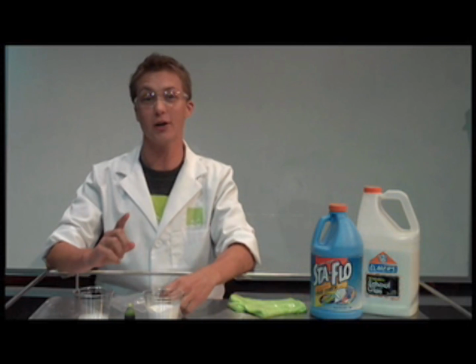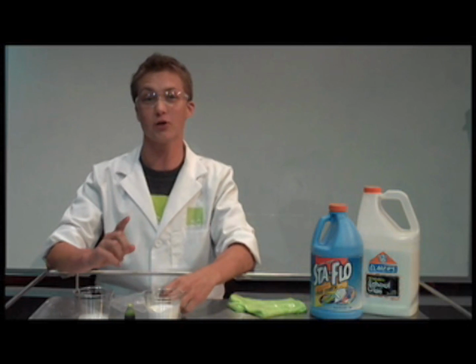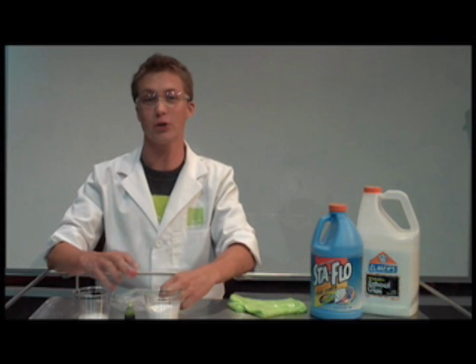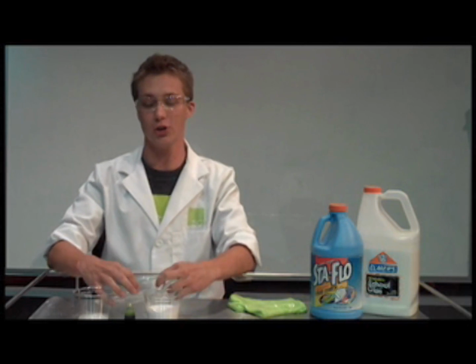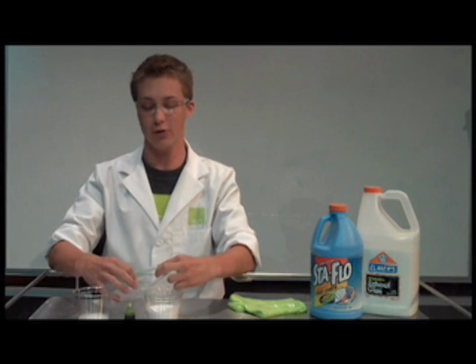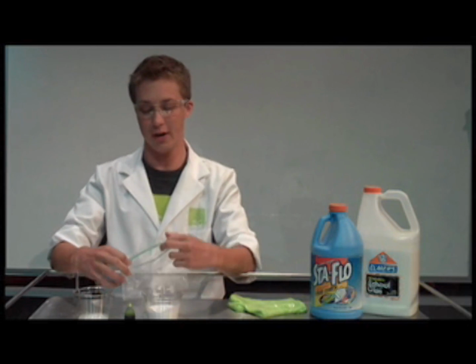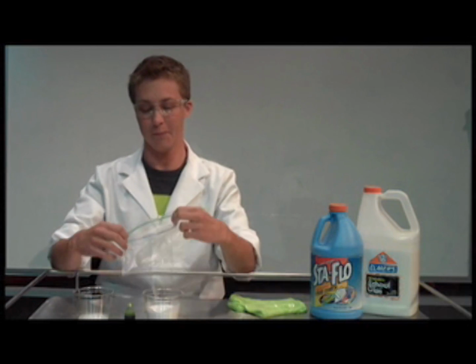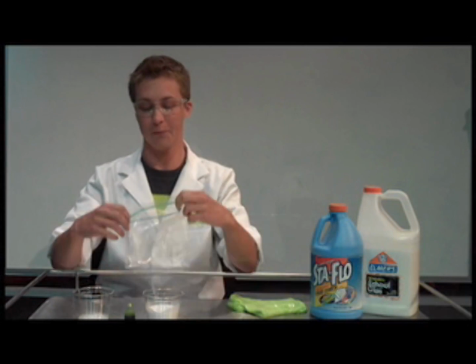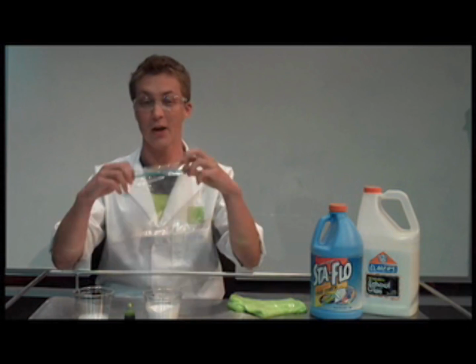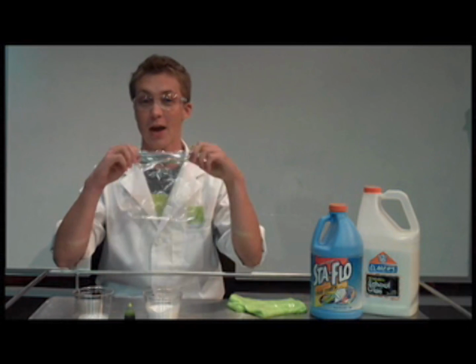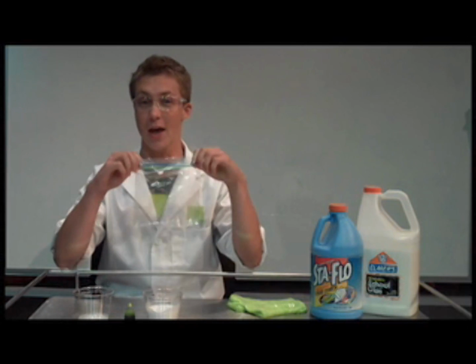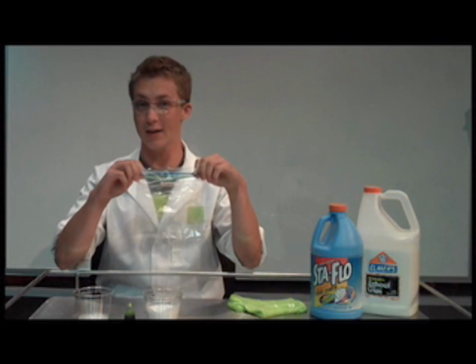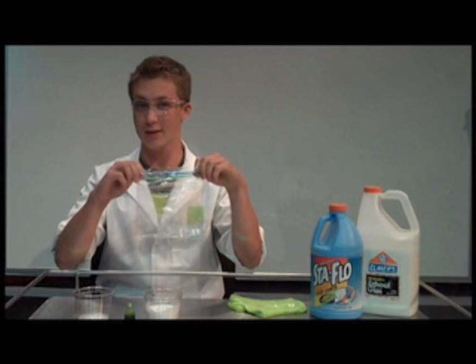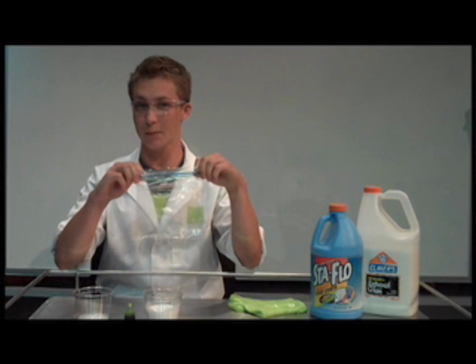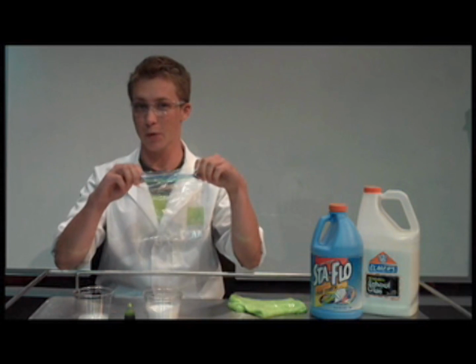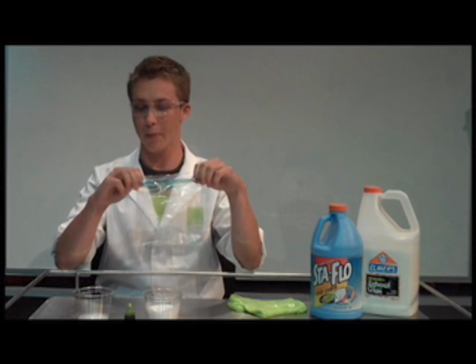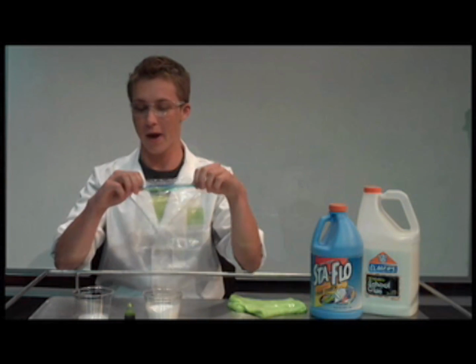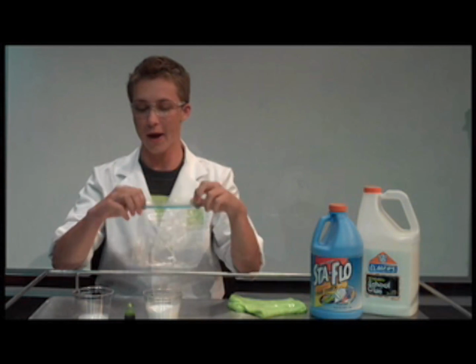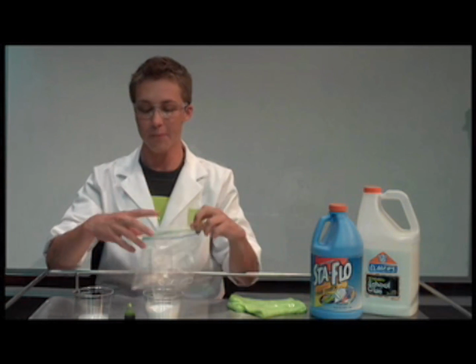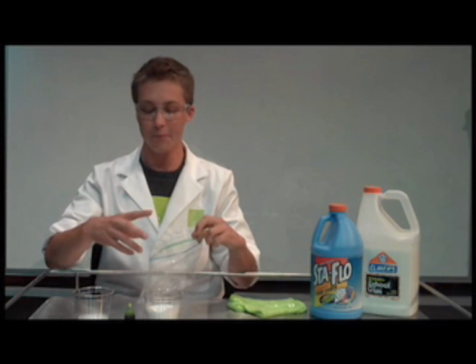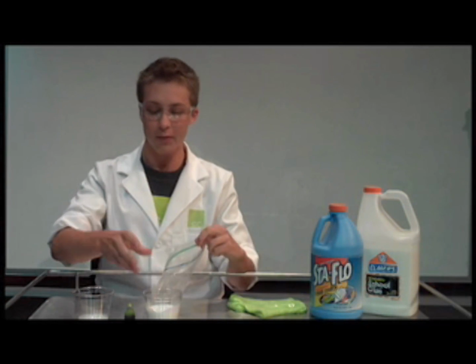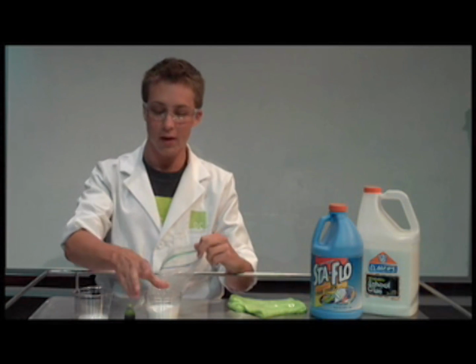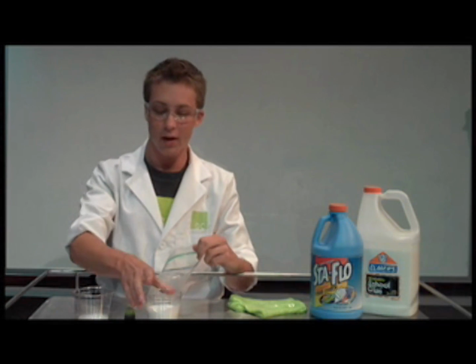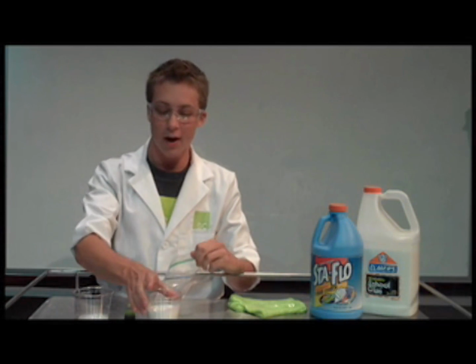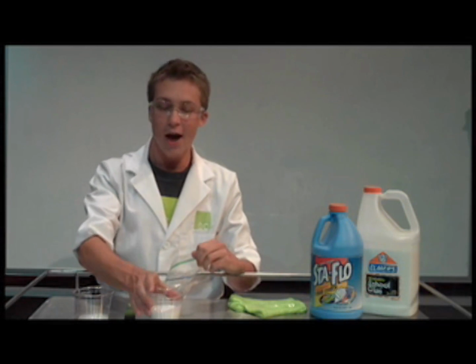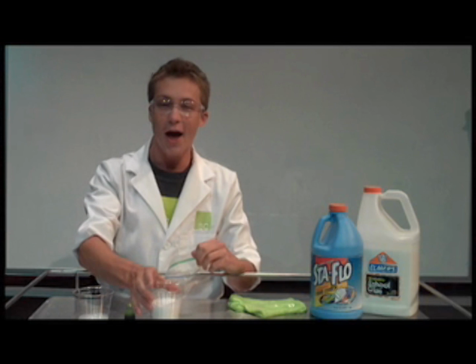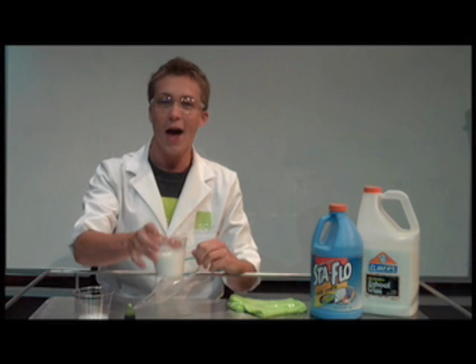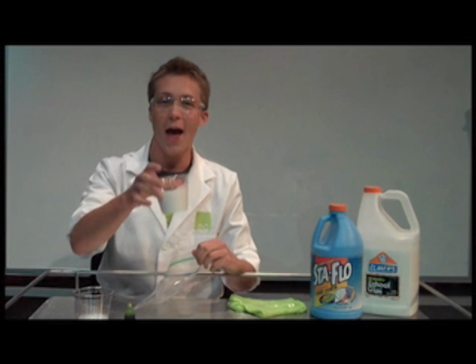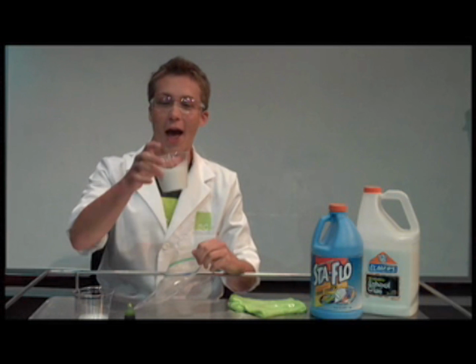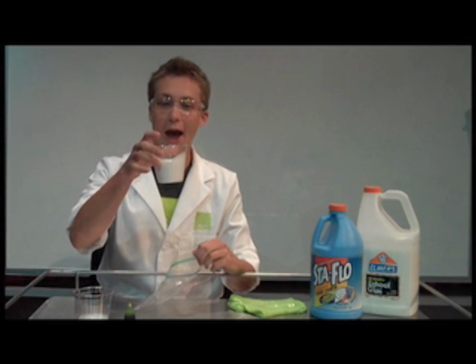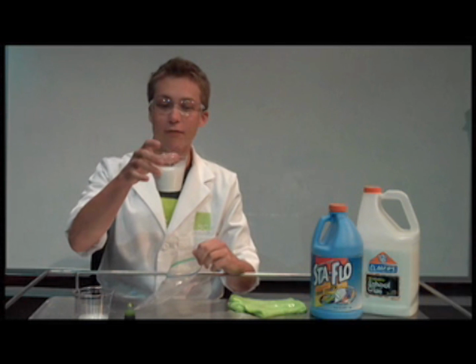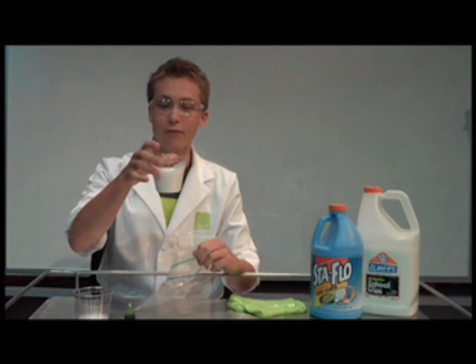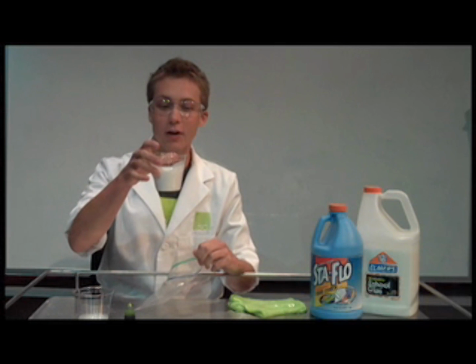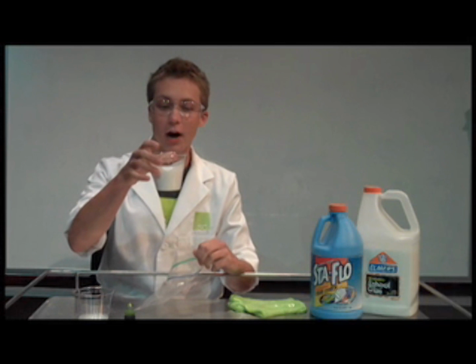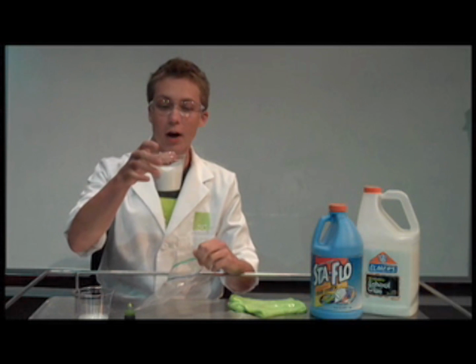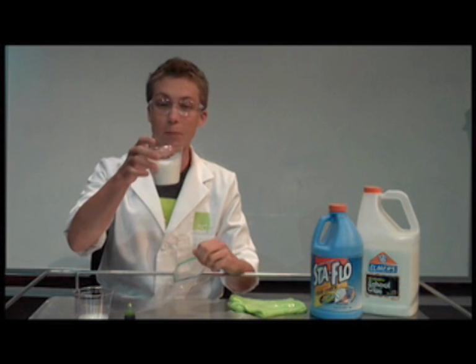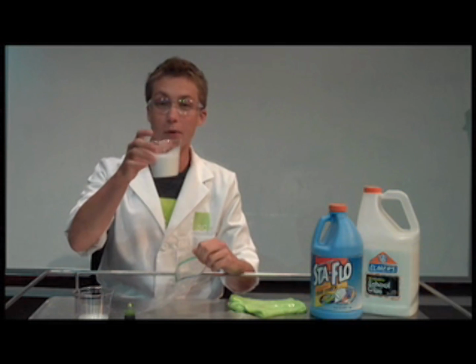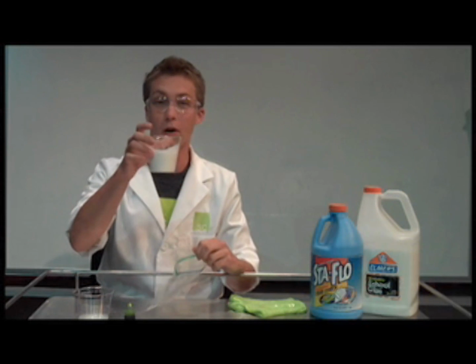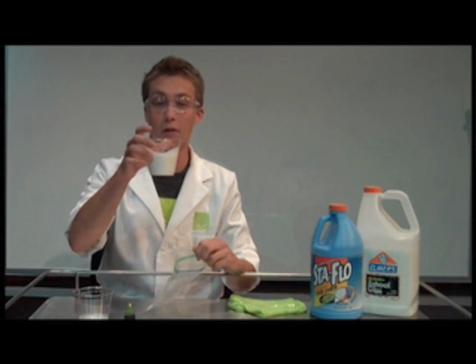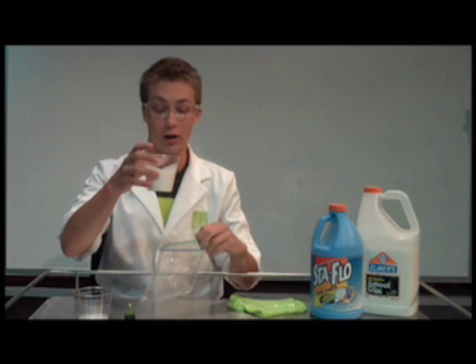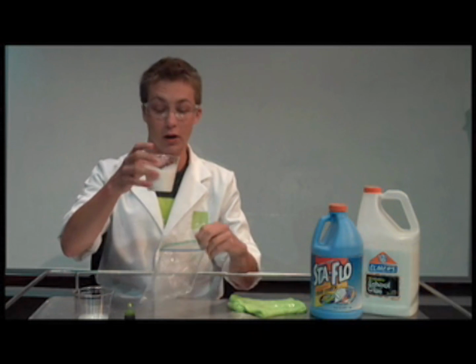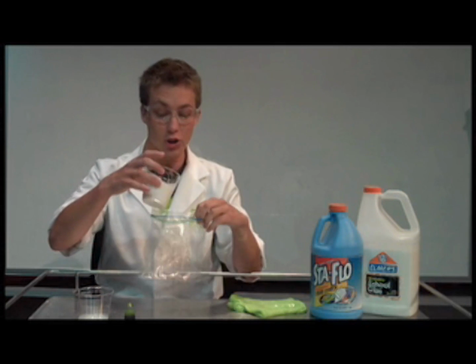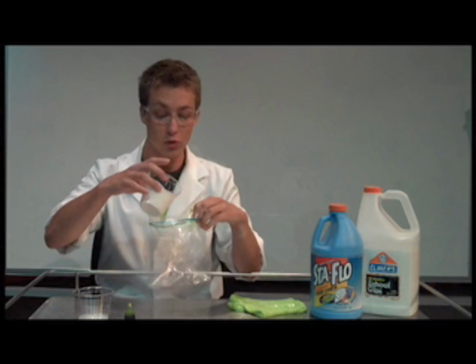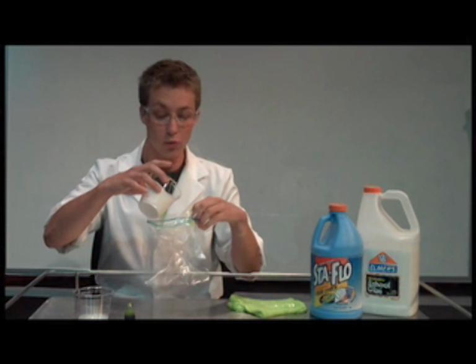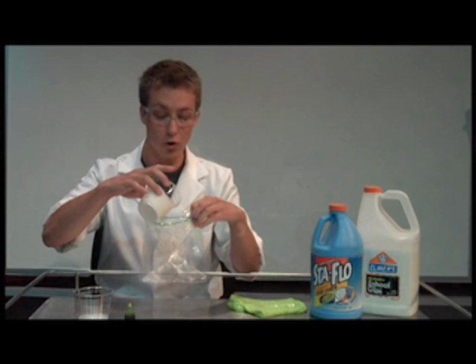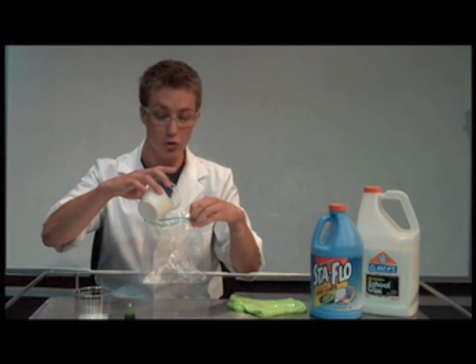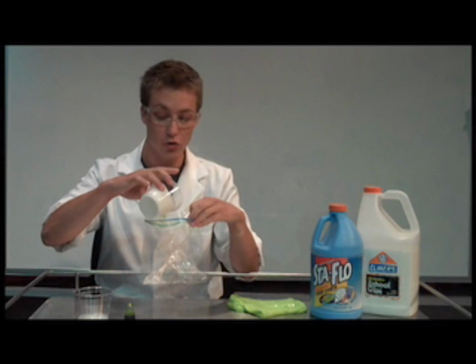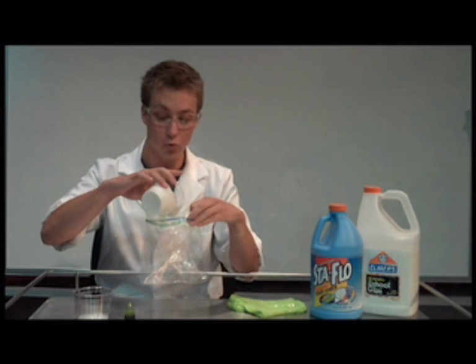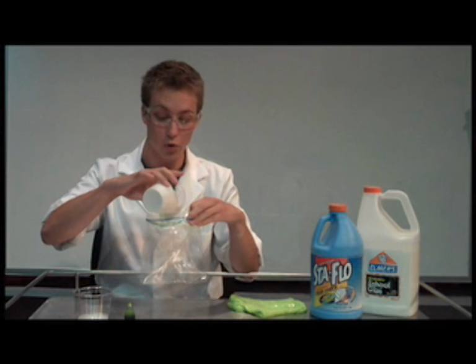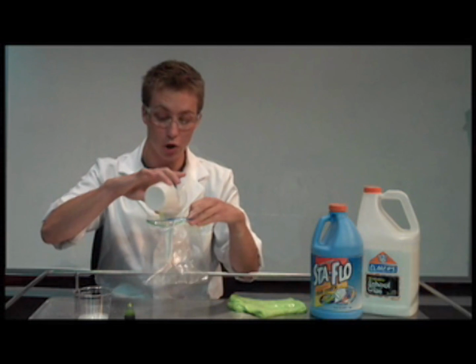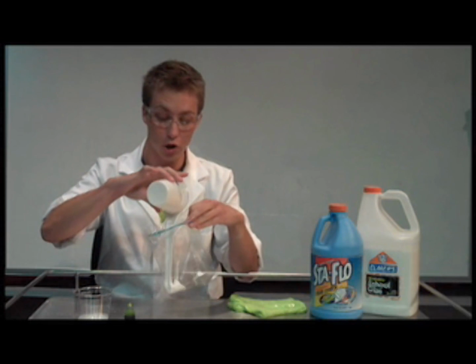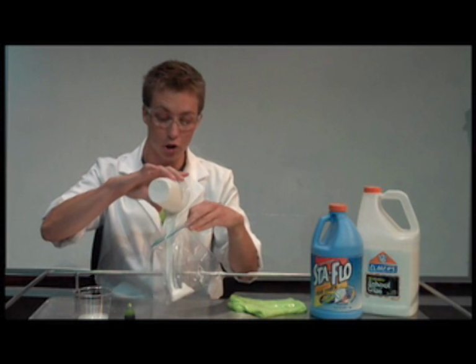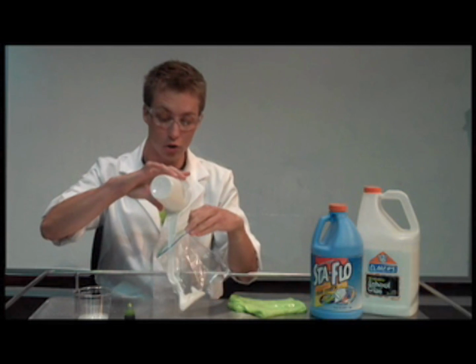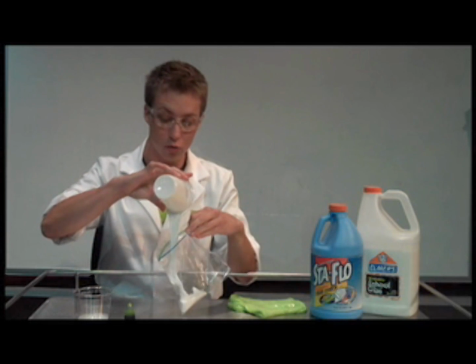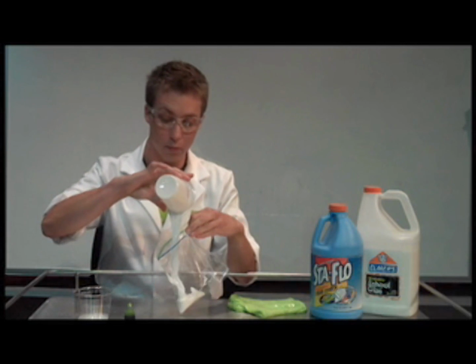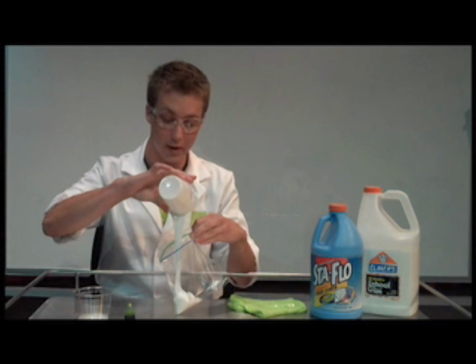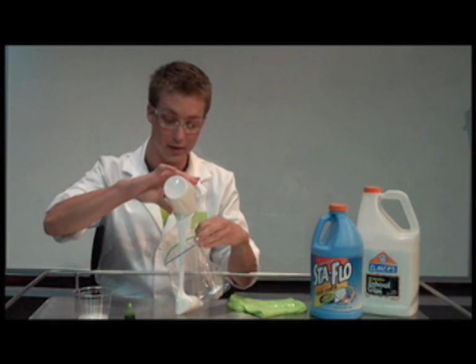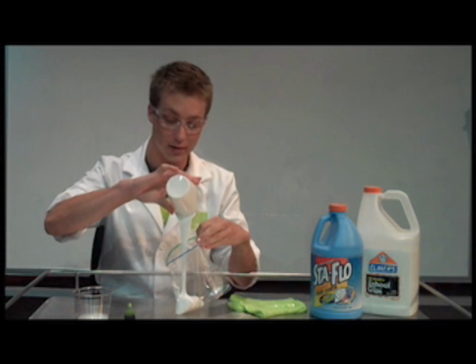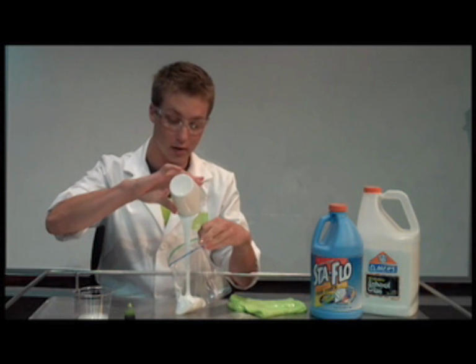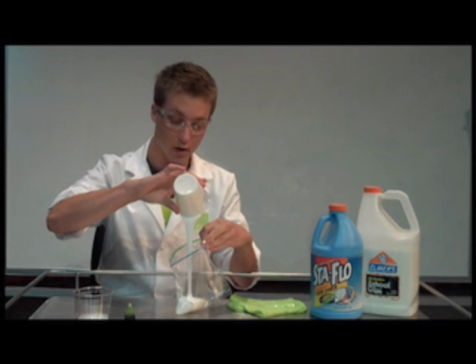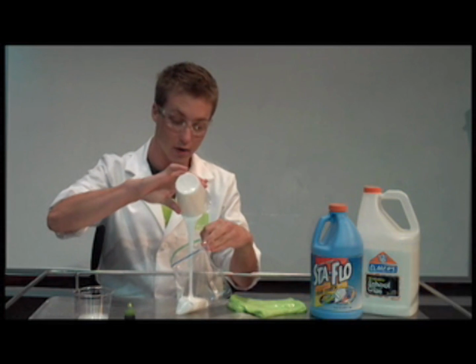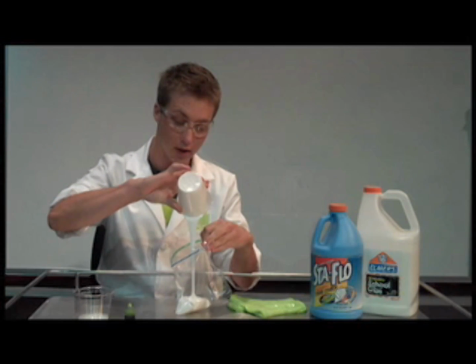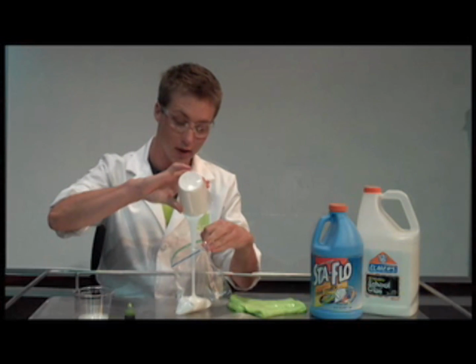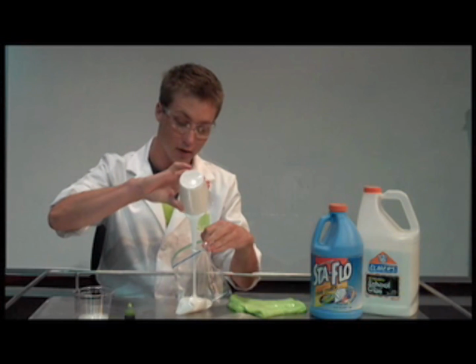Here's what you need: a zipper bag and a half a cup of school glue. Mix it on in.